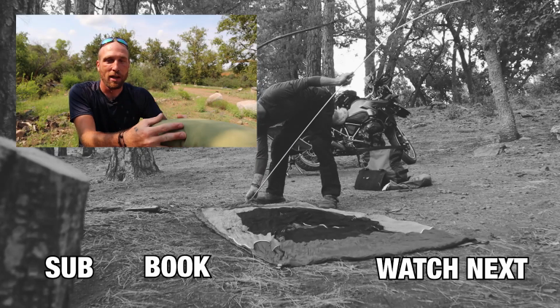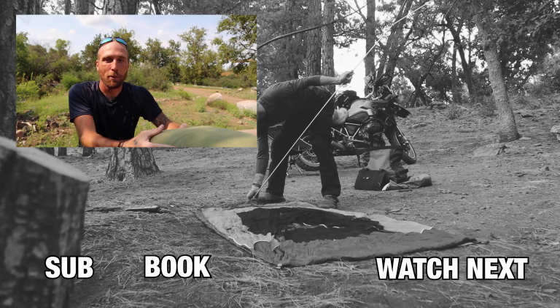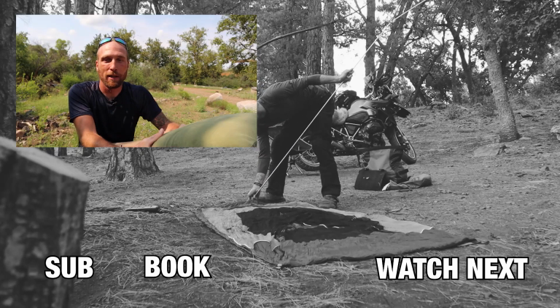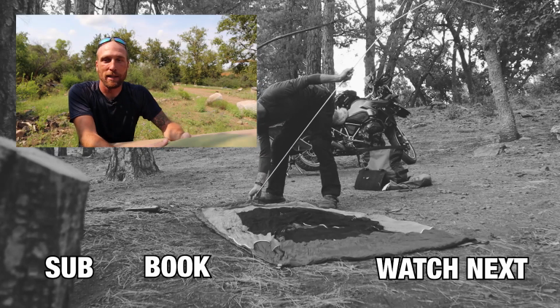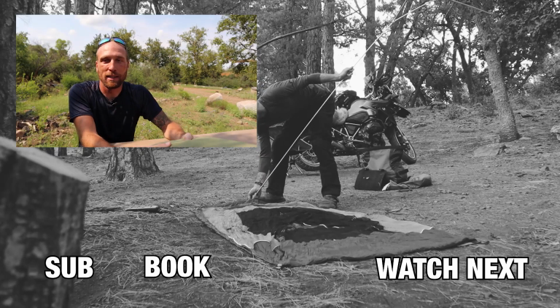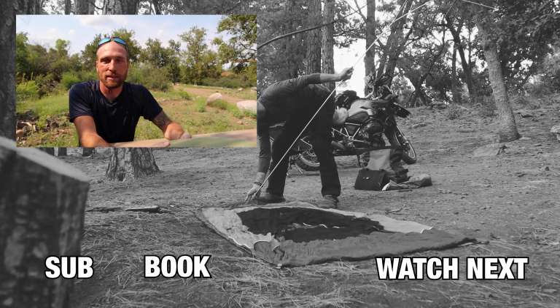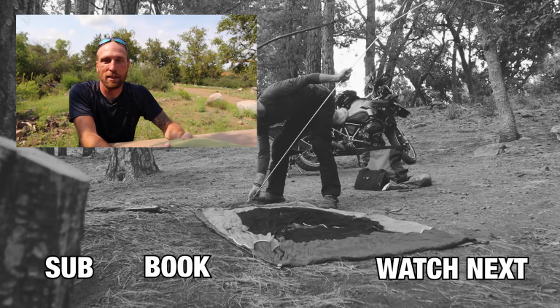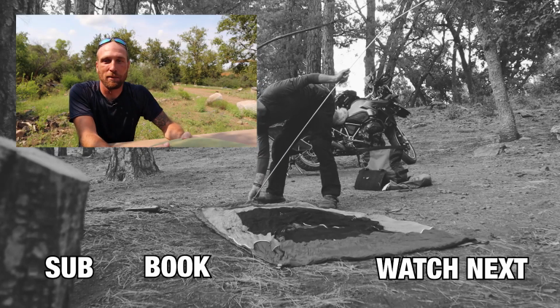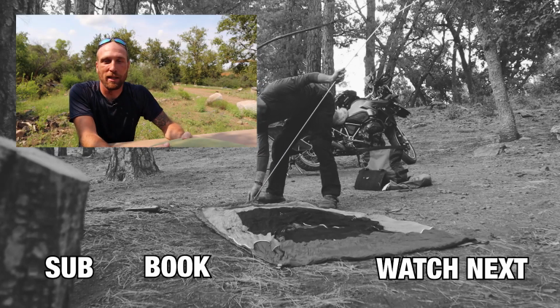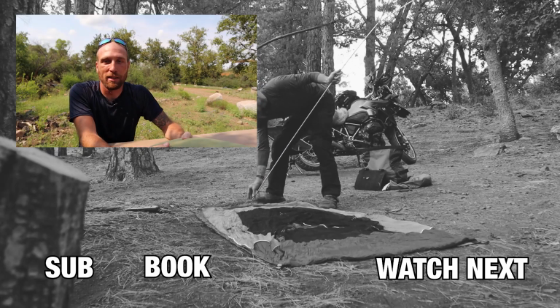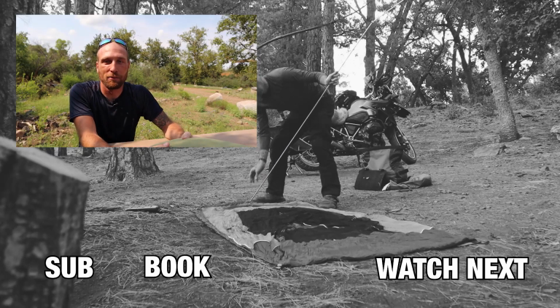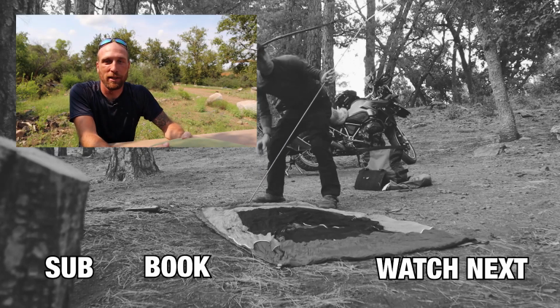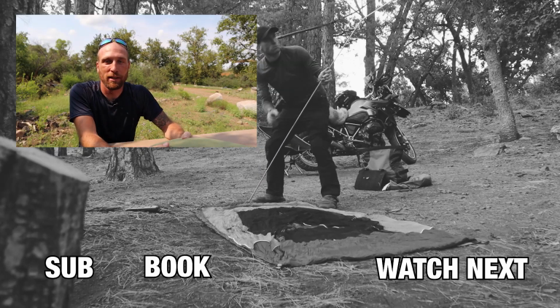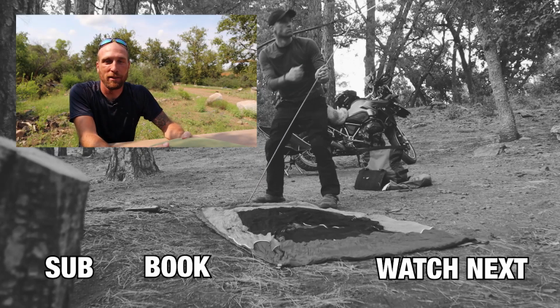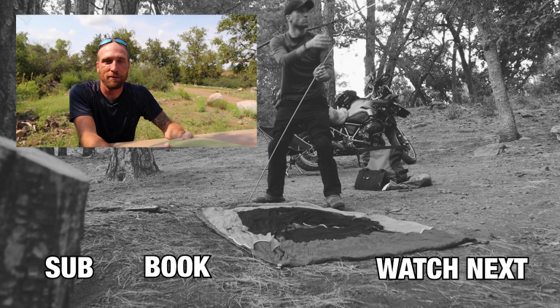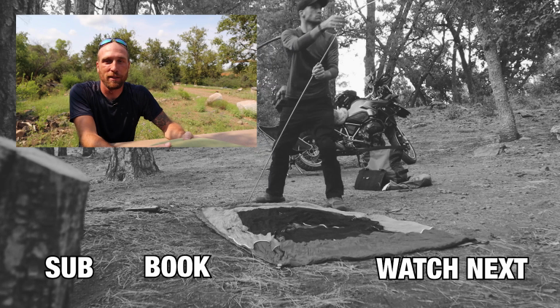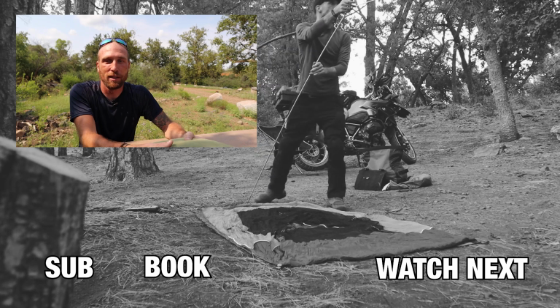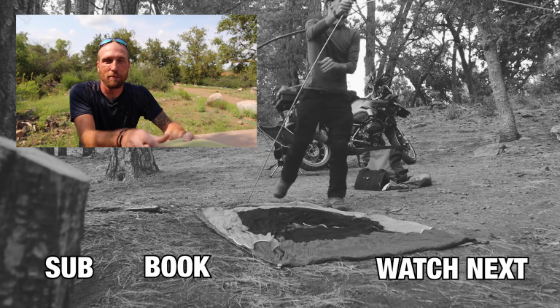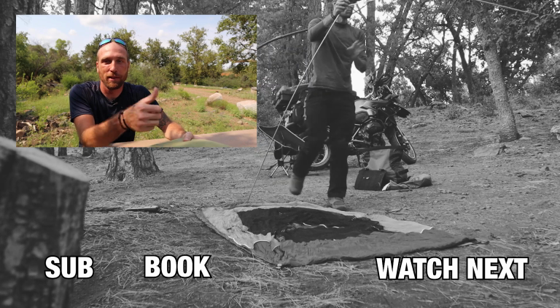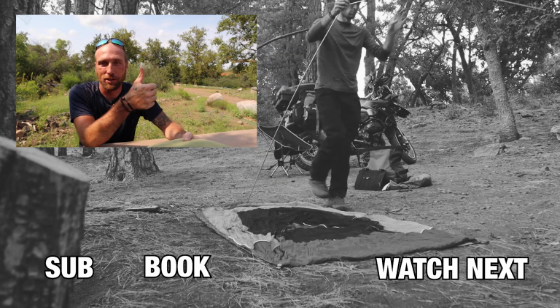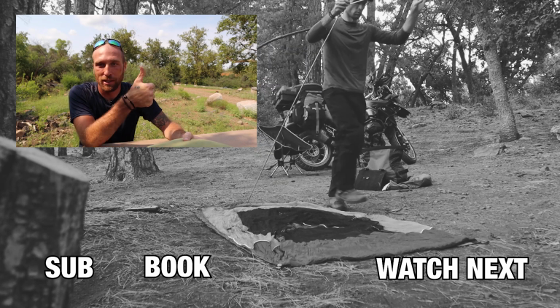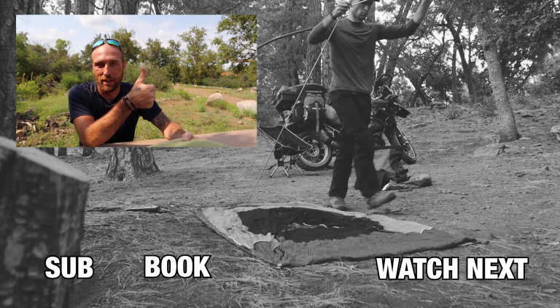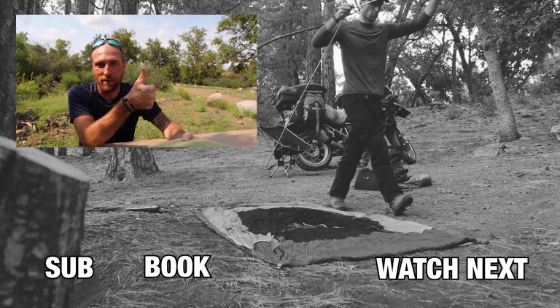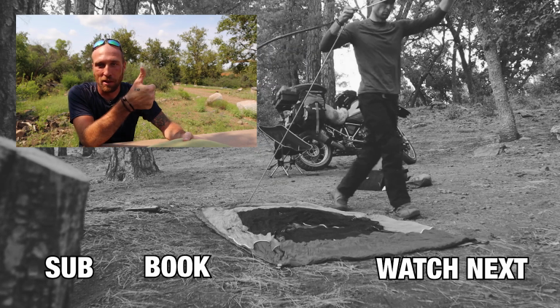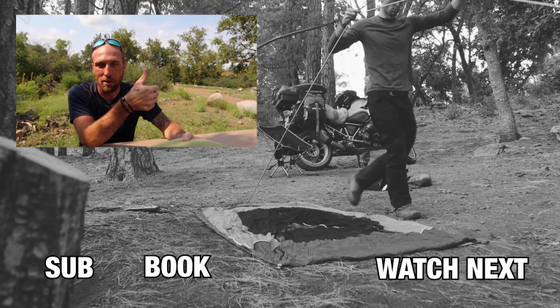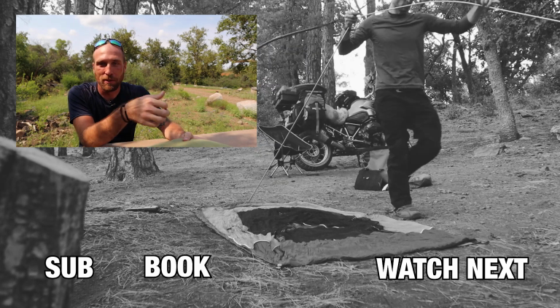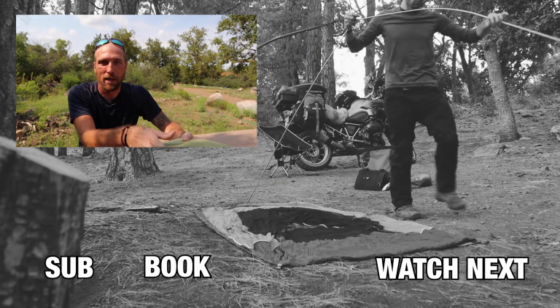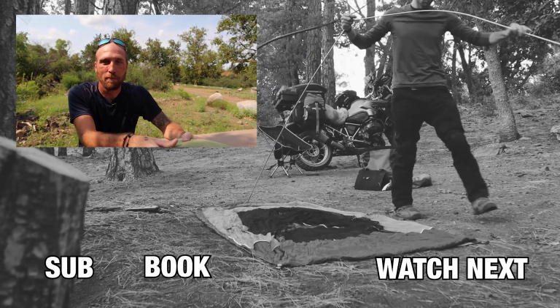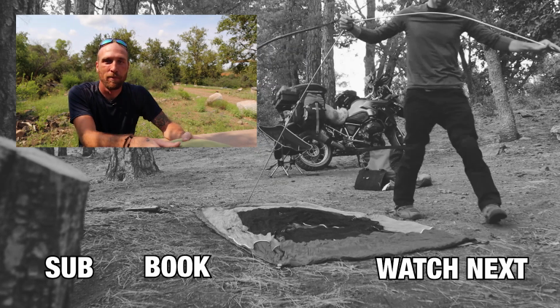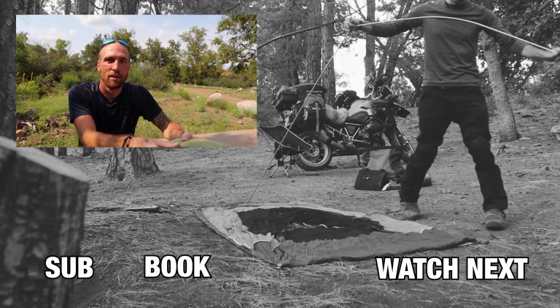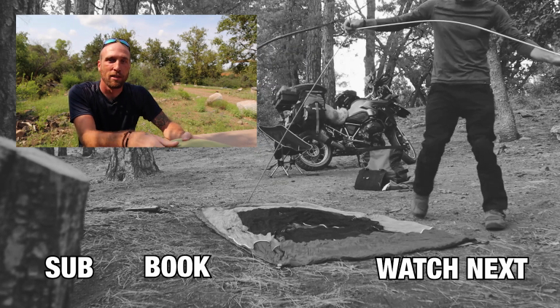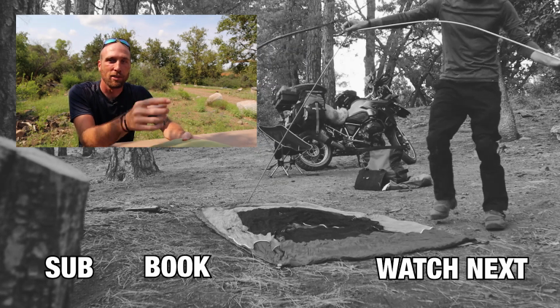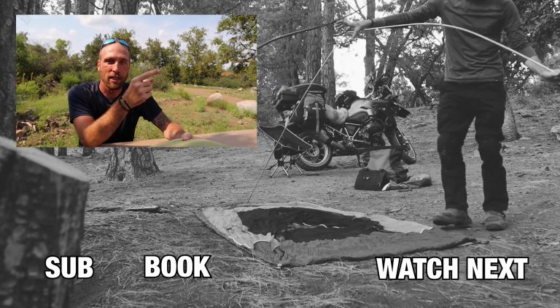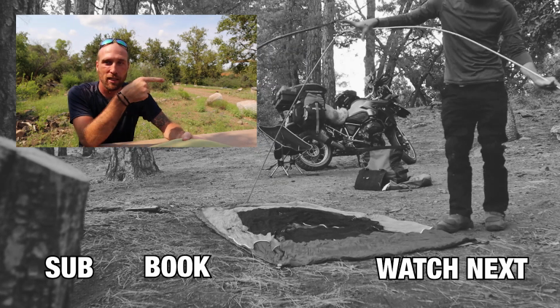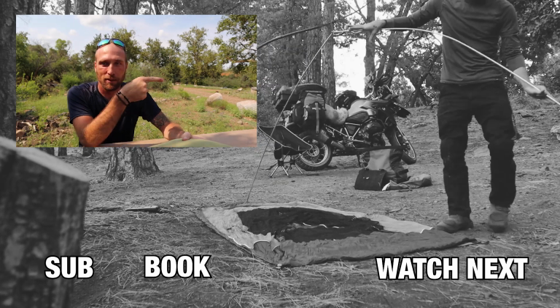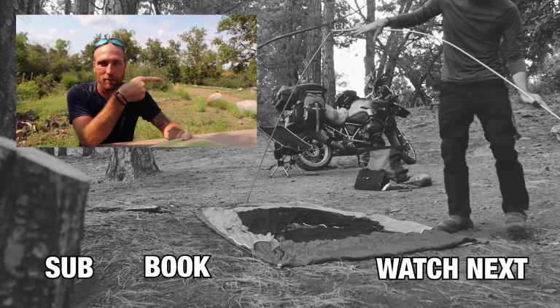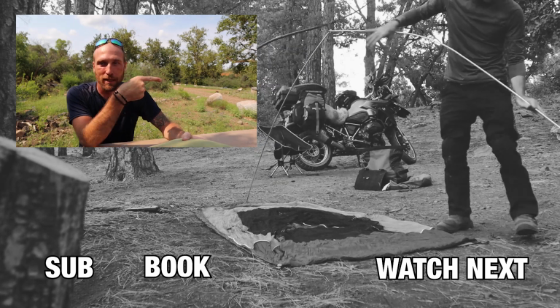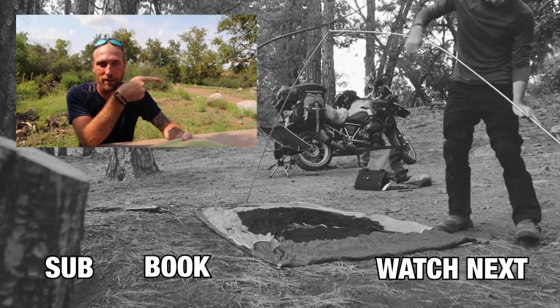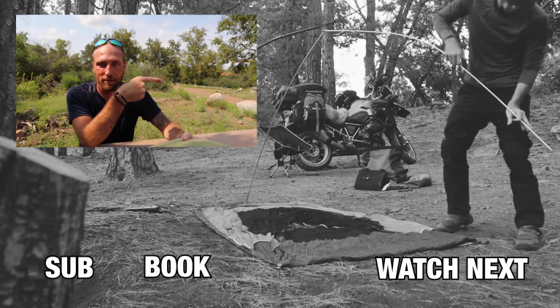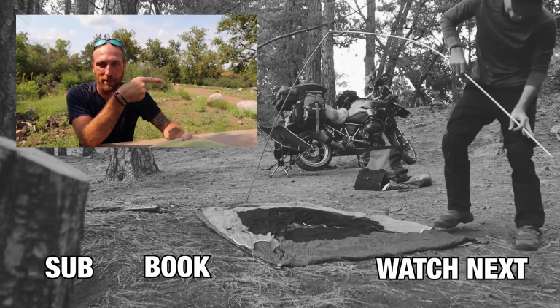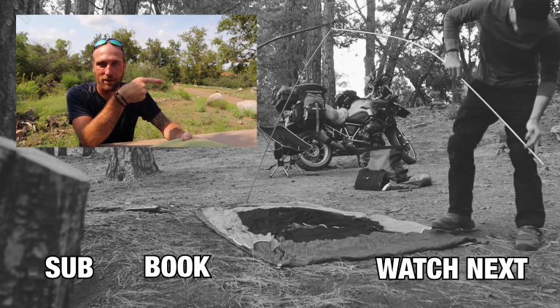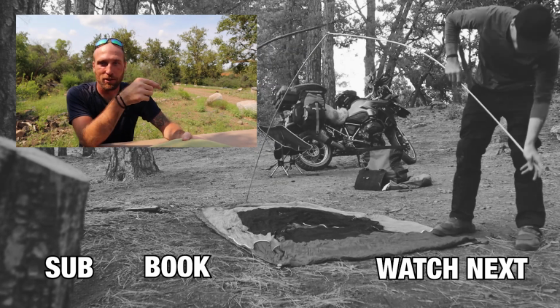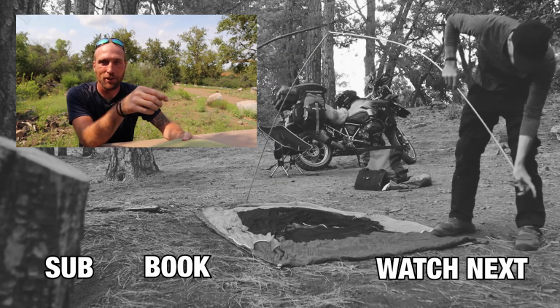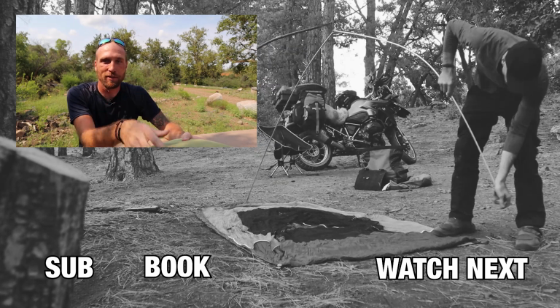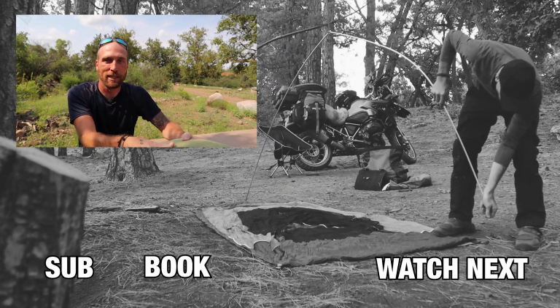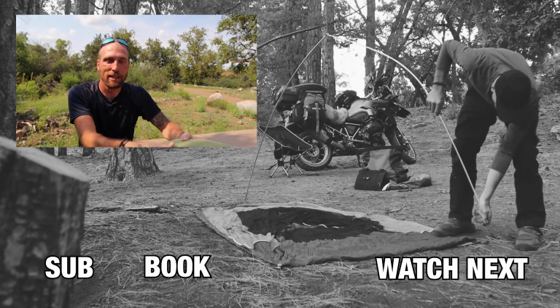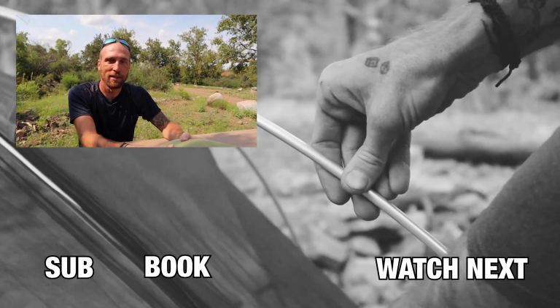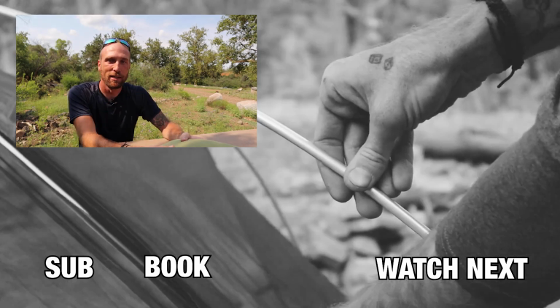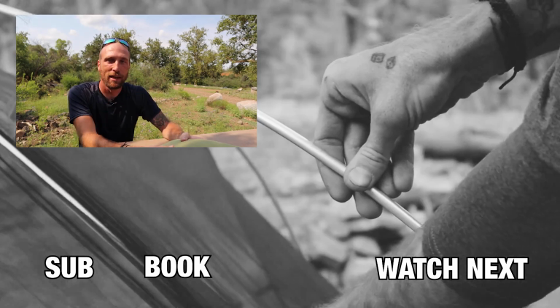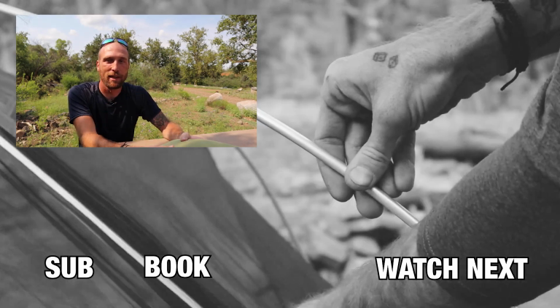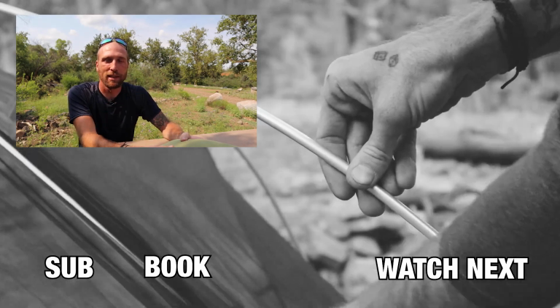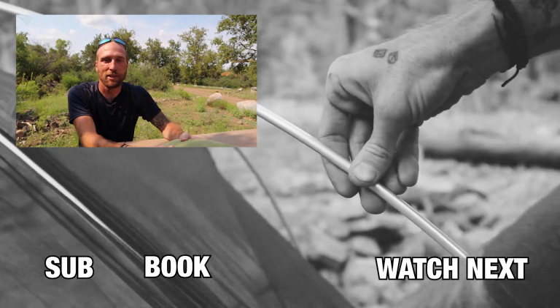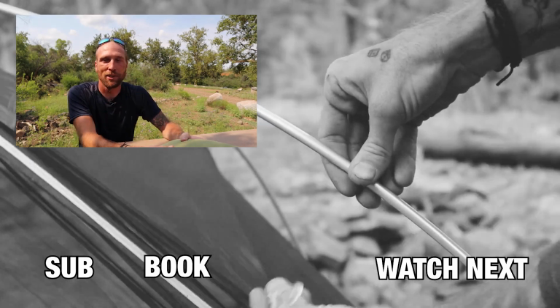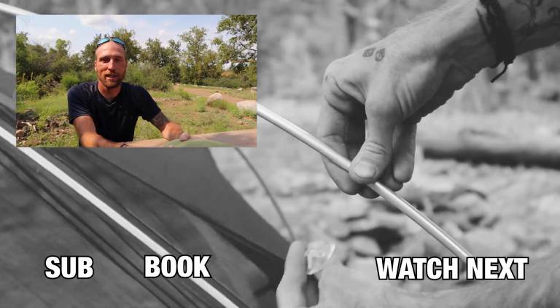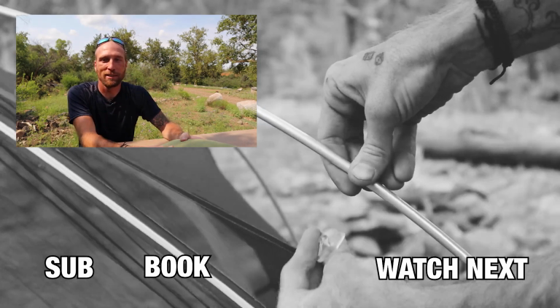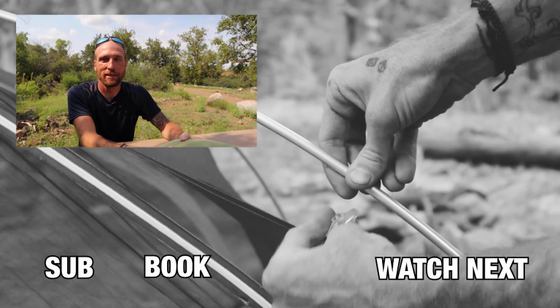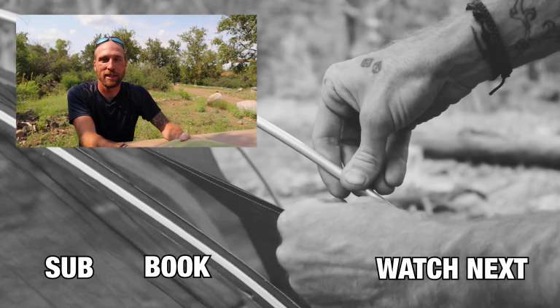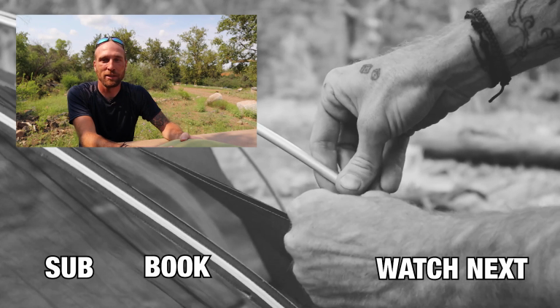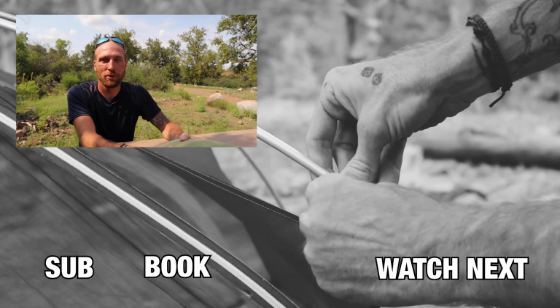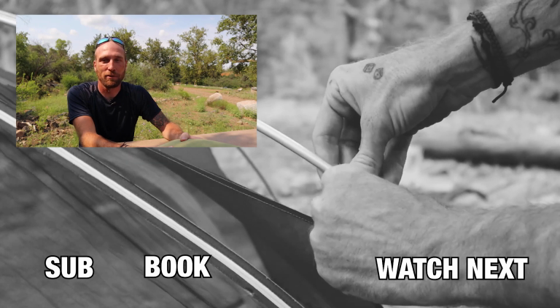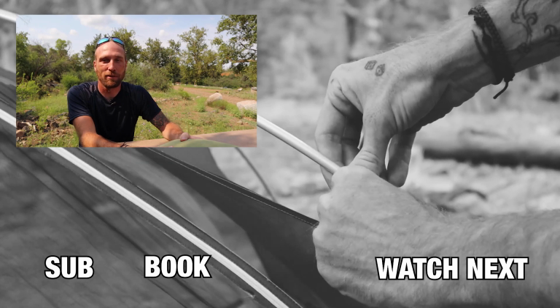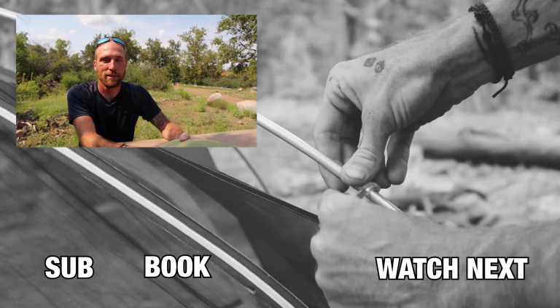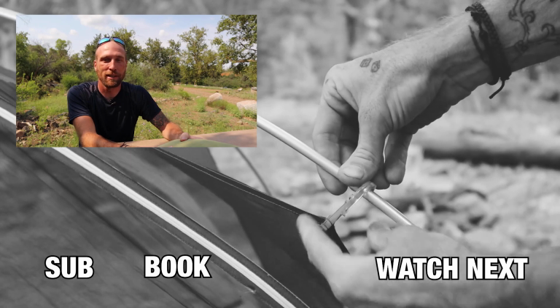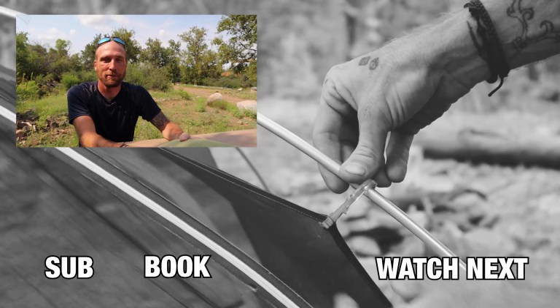I hope you guys got something out of this video. If you did, make sure to give it a thumbs up. You can check out some of my other videos over here and I'll catch you guys in the next one. Ride safe.